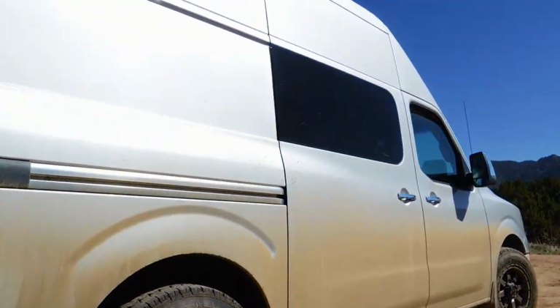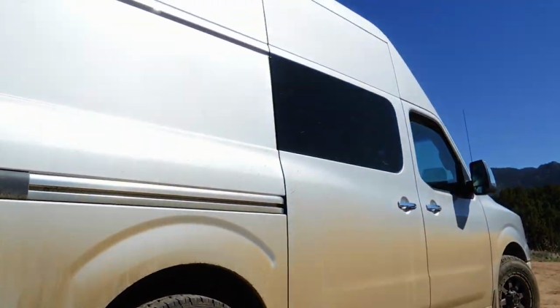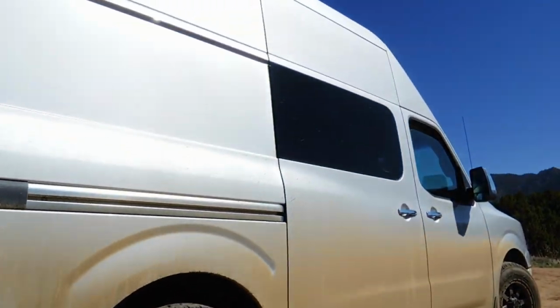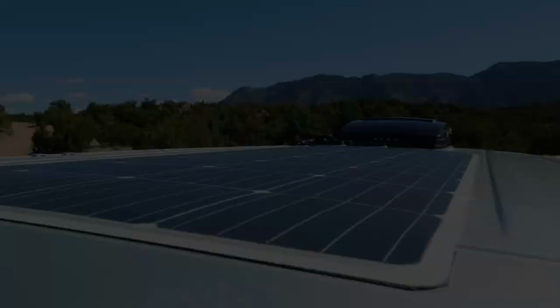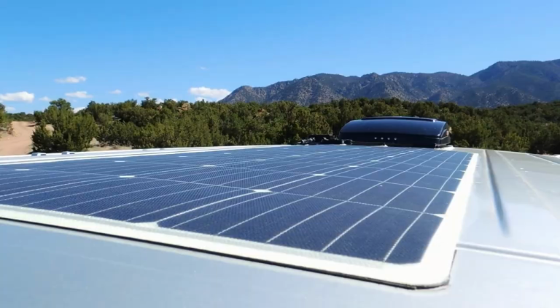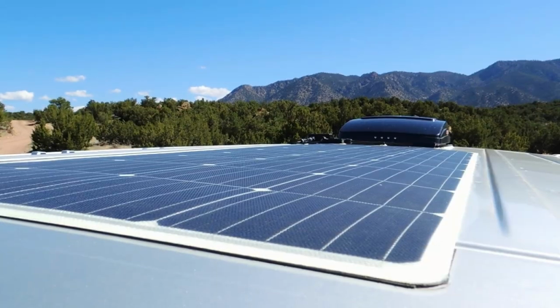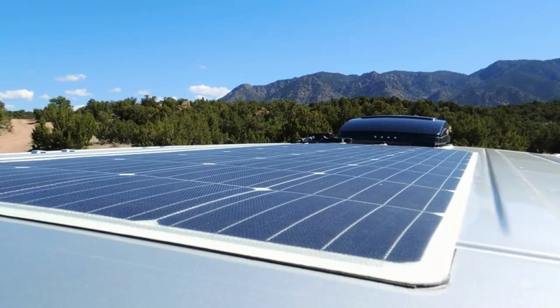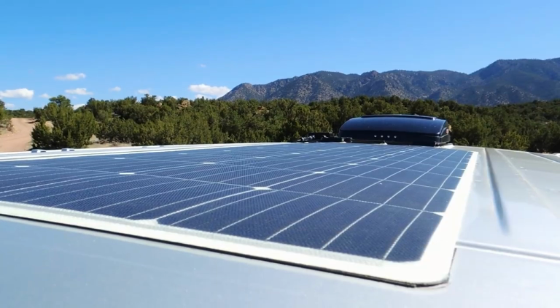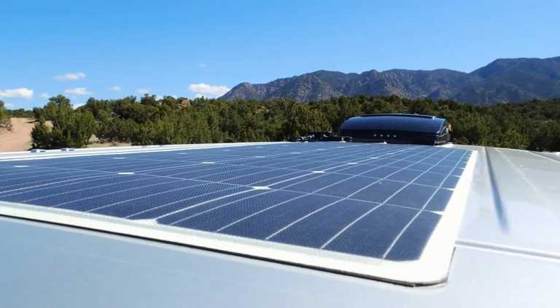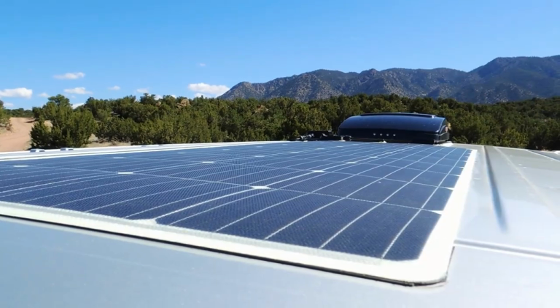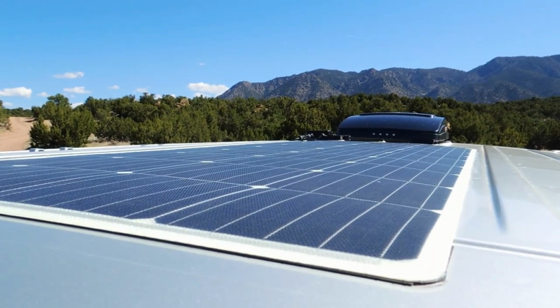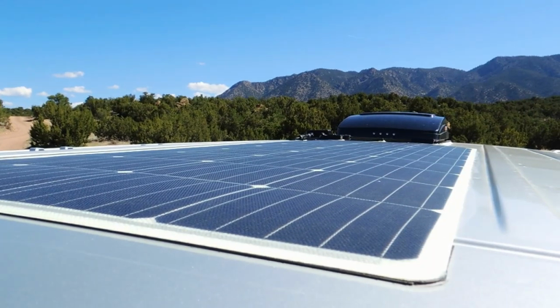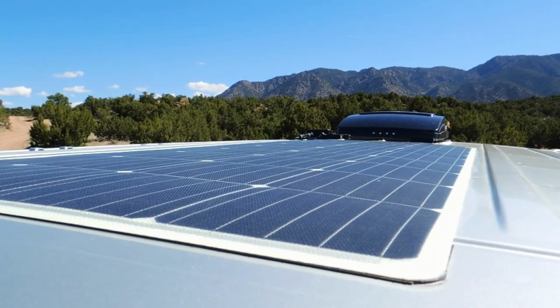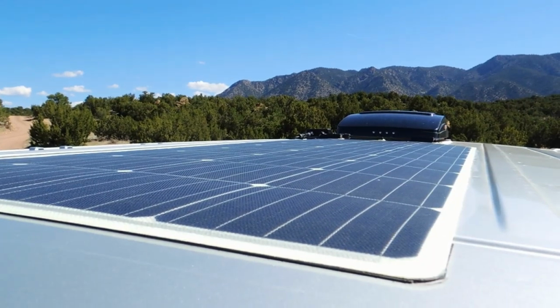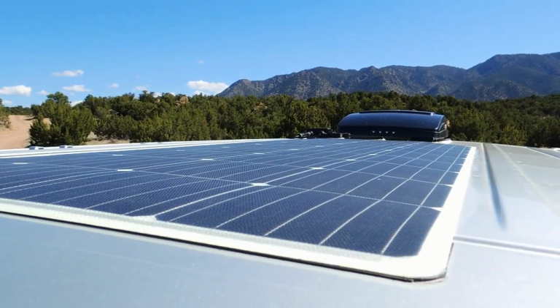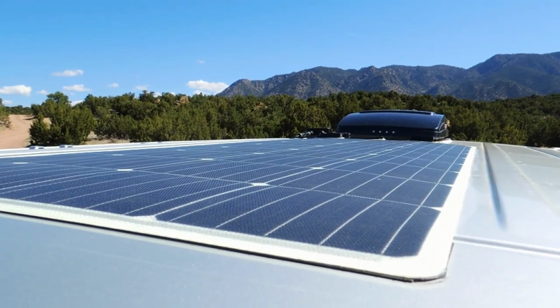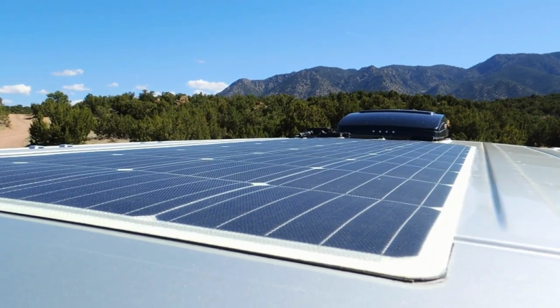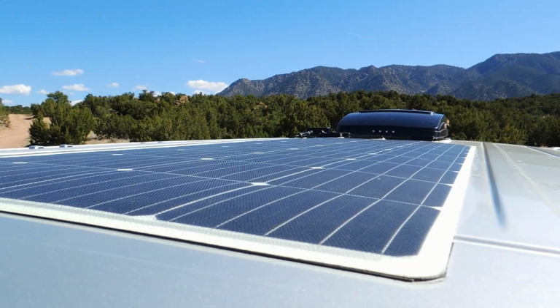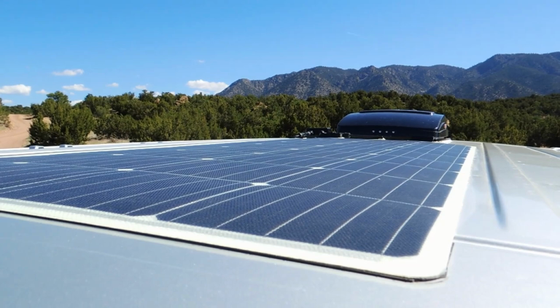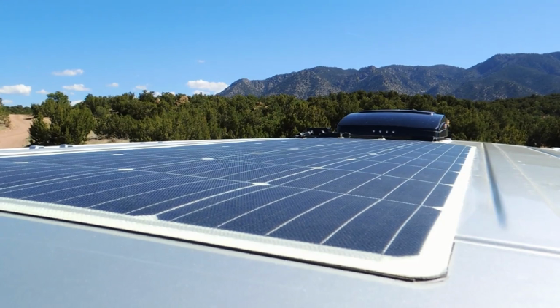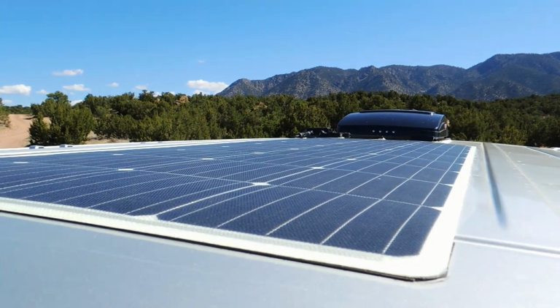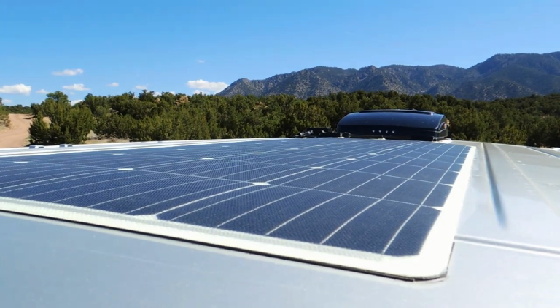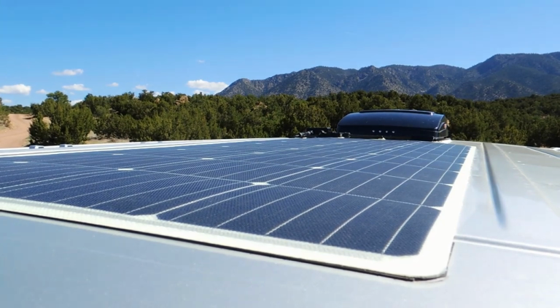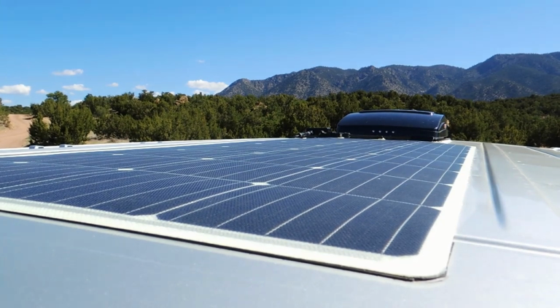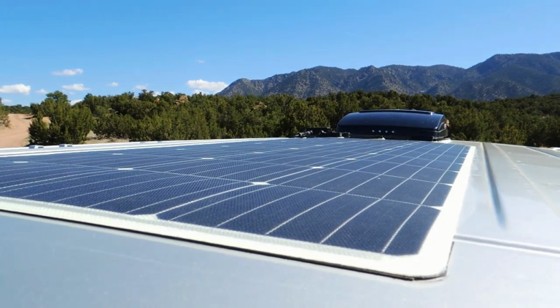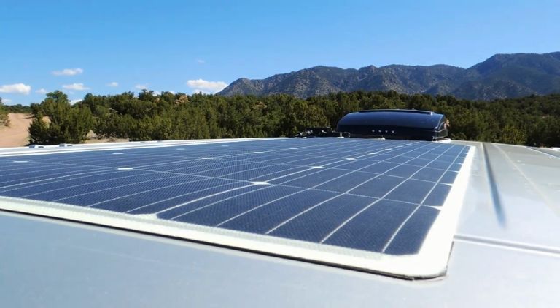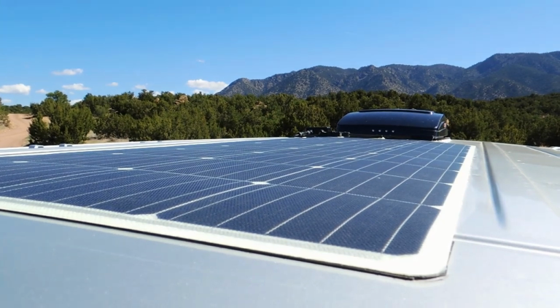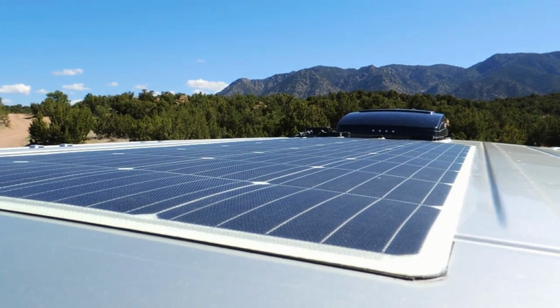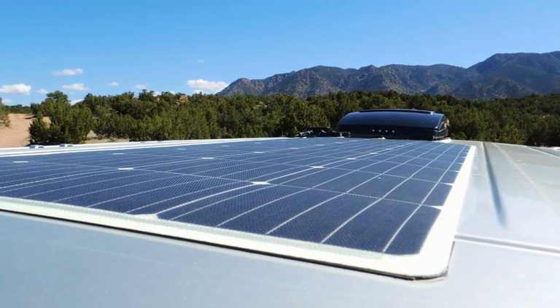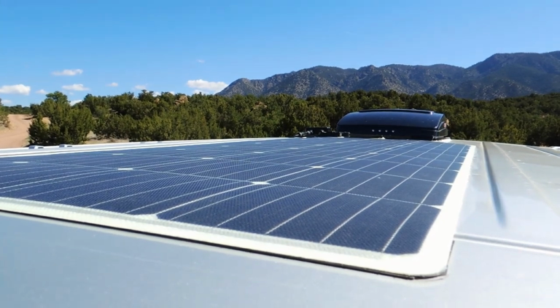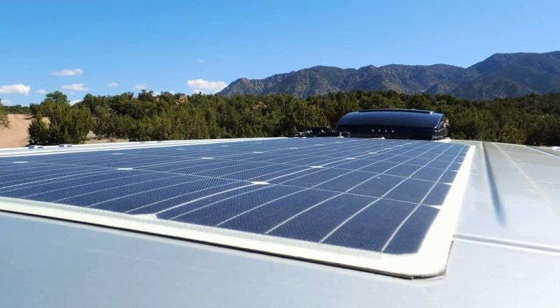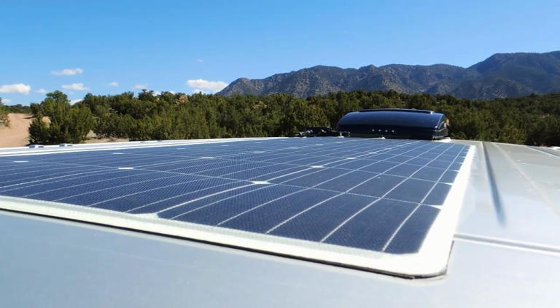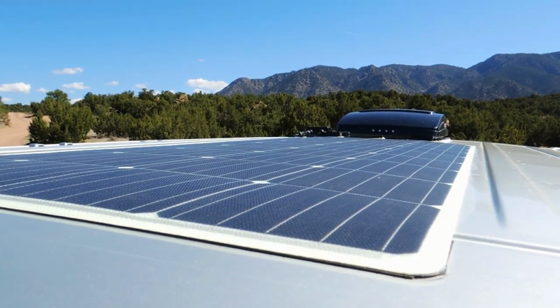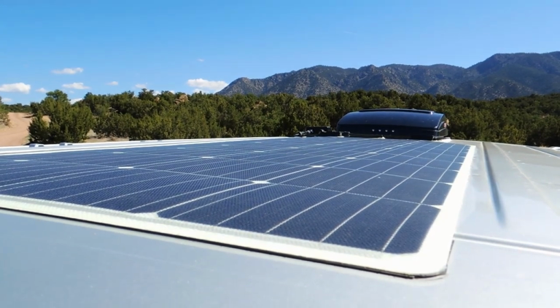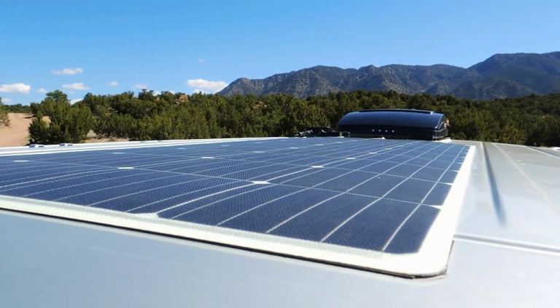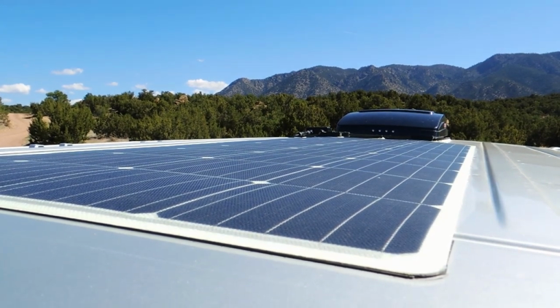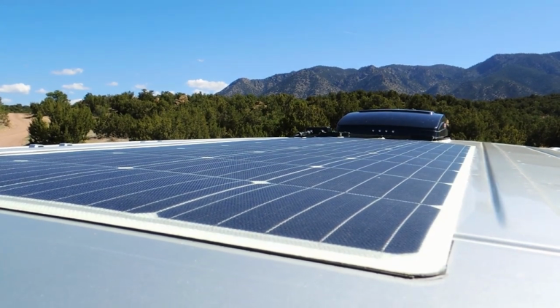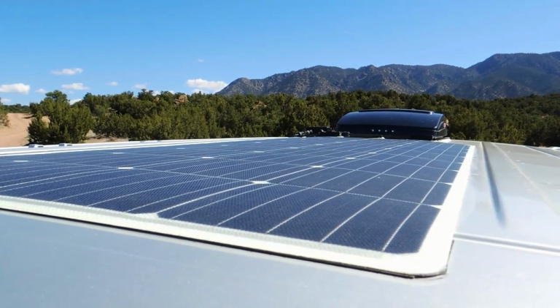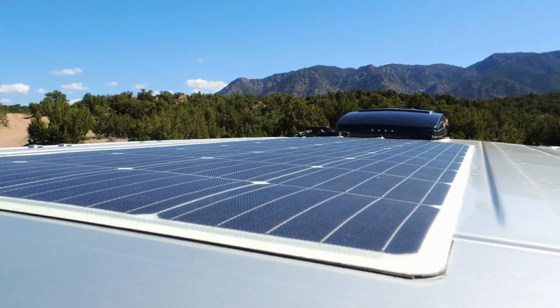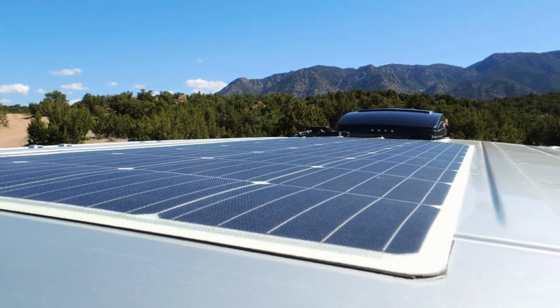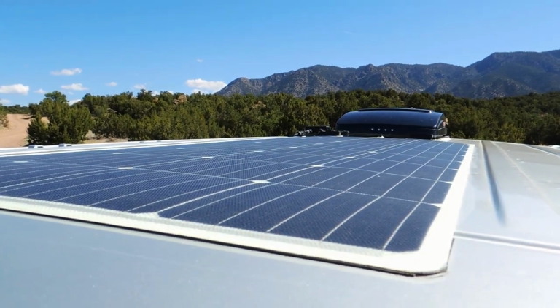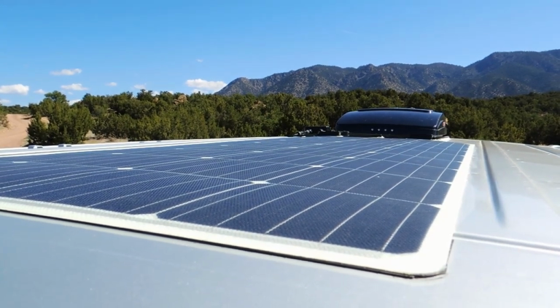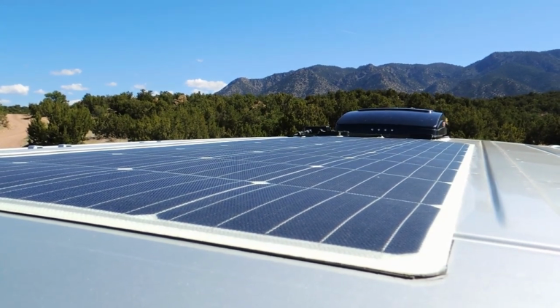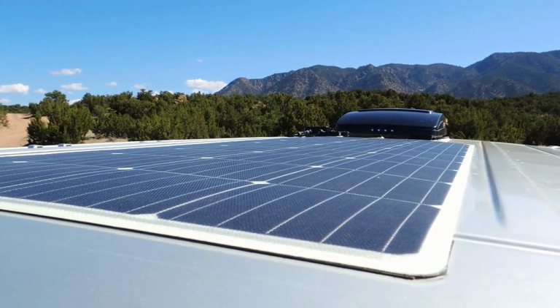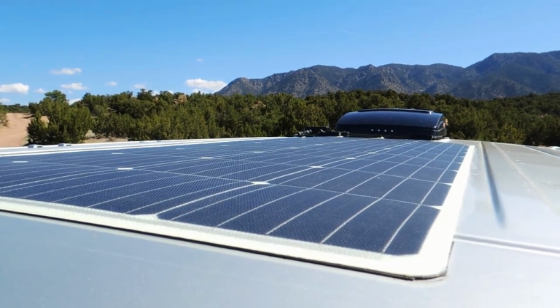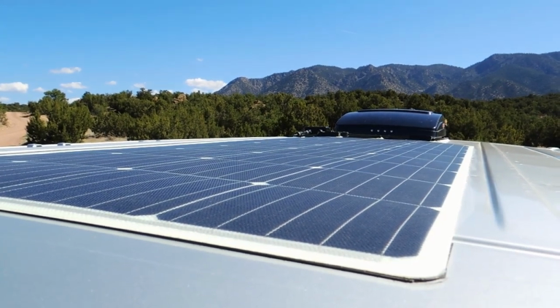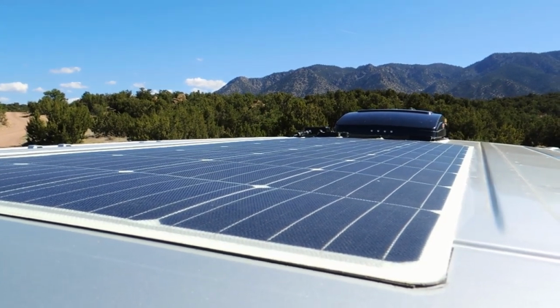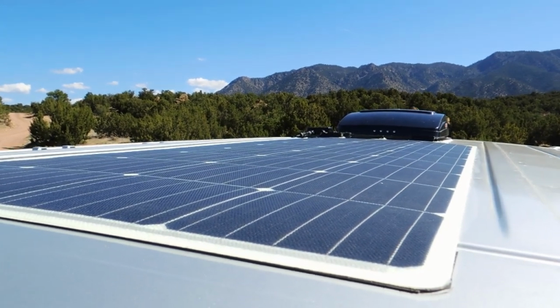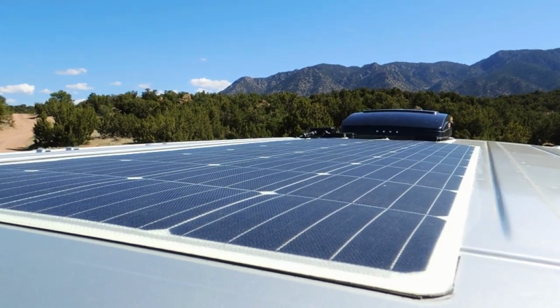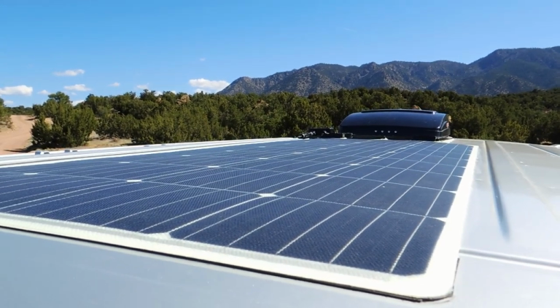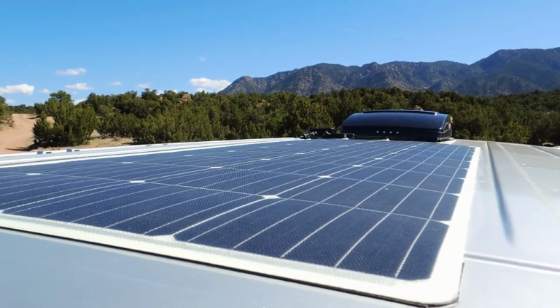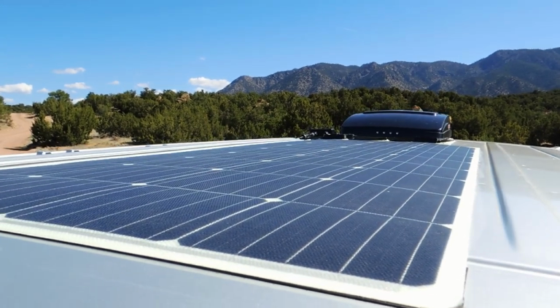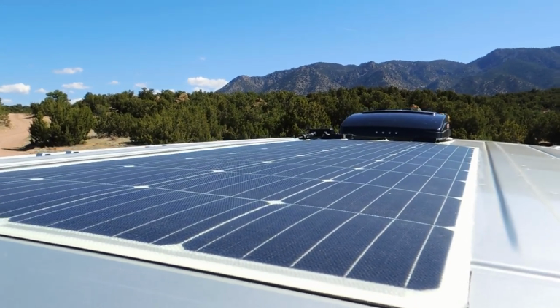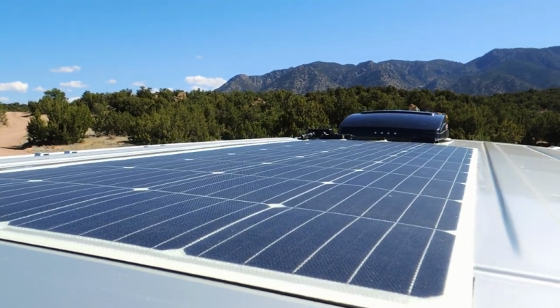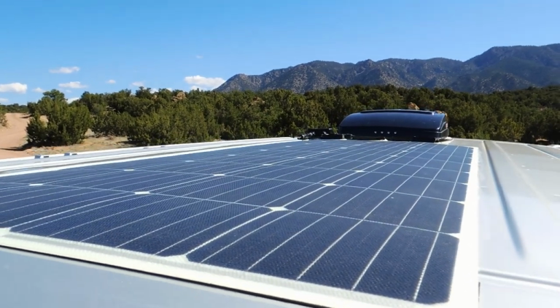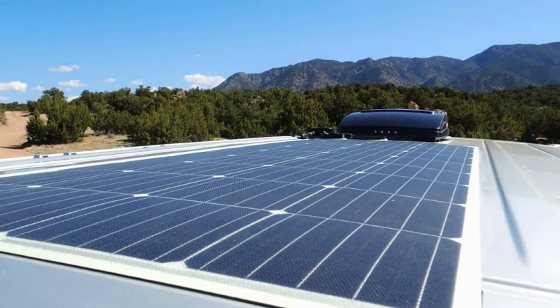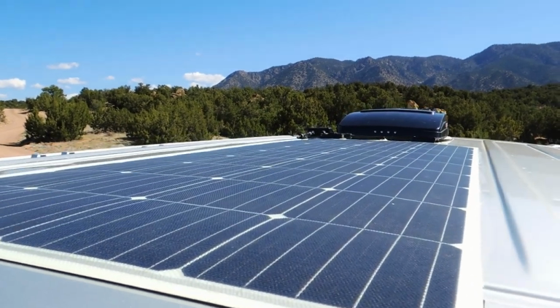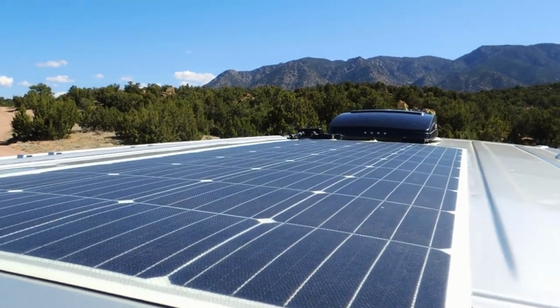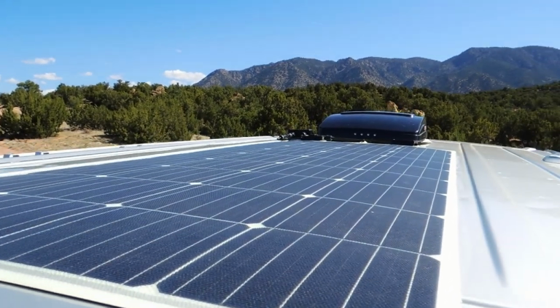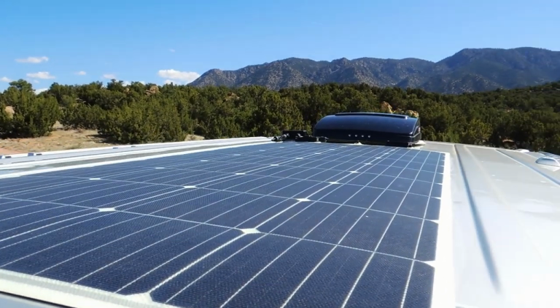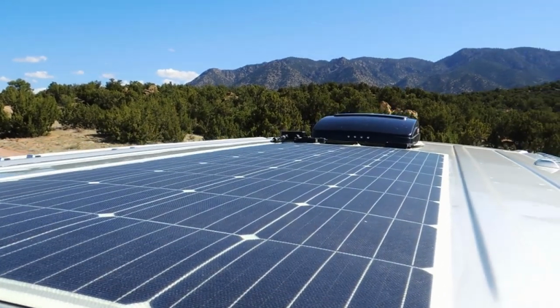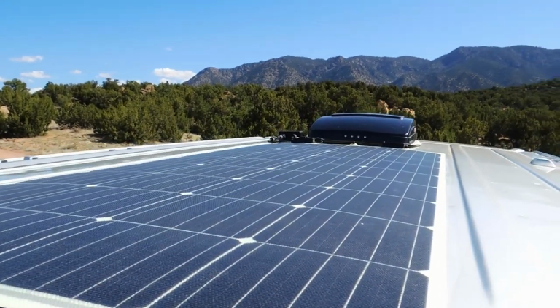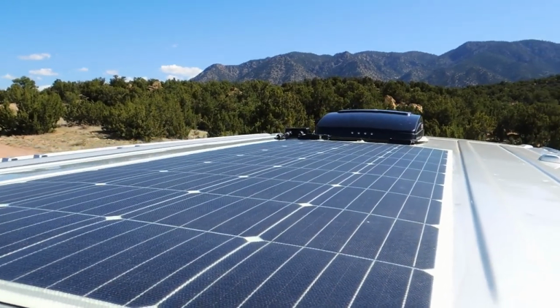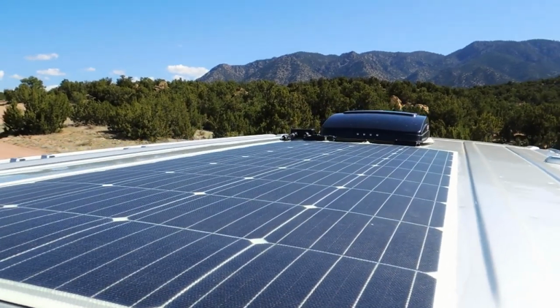So up on the roof, I've got a 160 watt Renogy flexible solar panel and just a MaxAir fan.